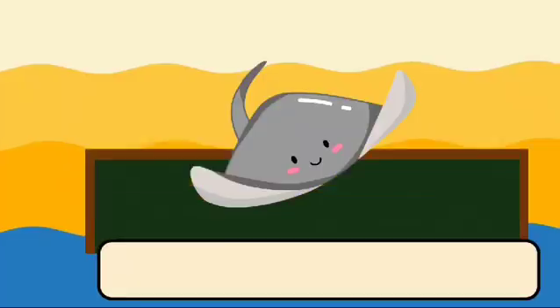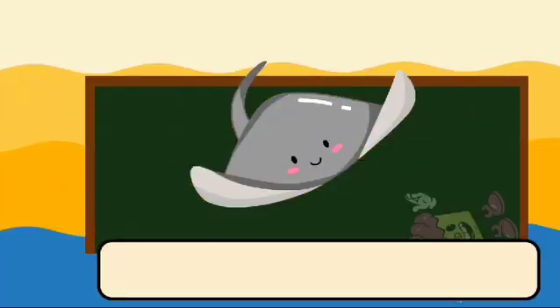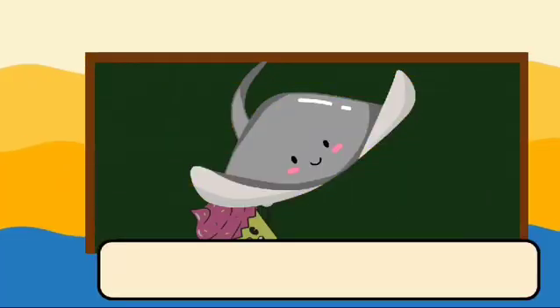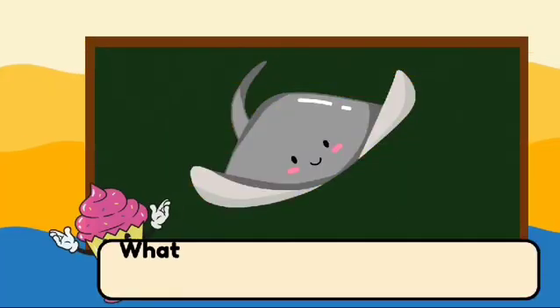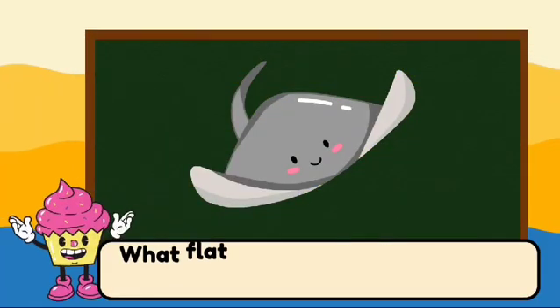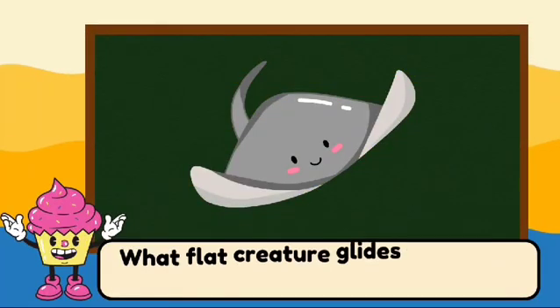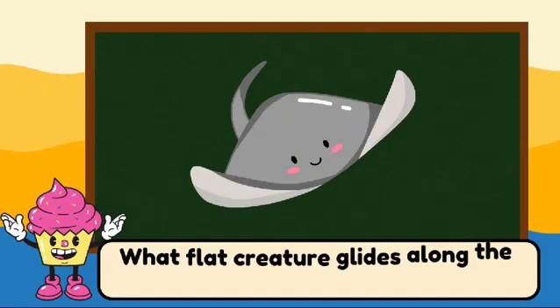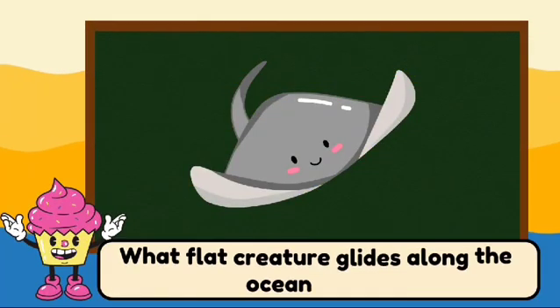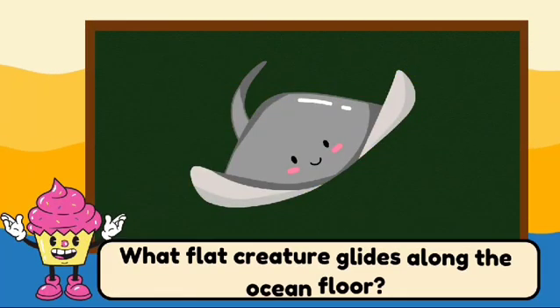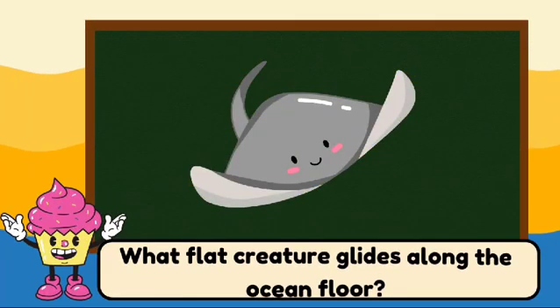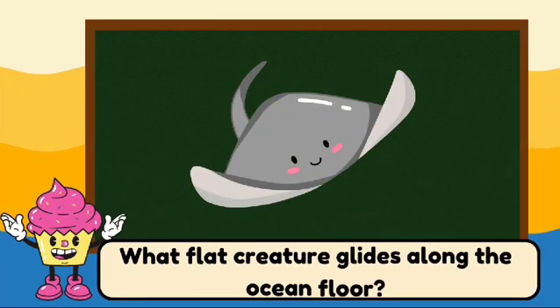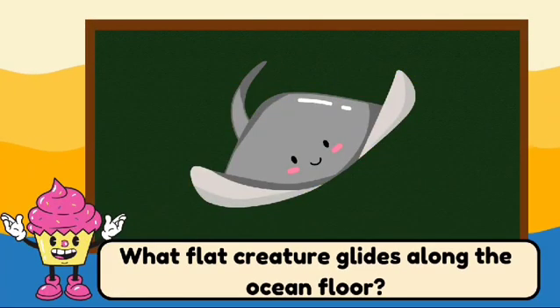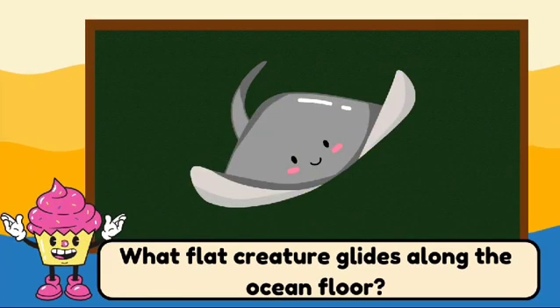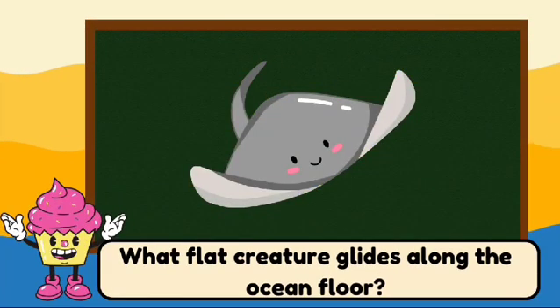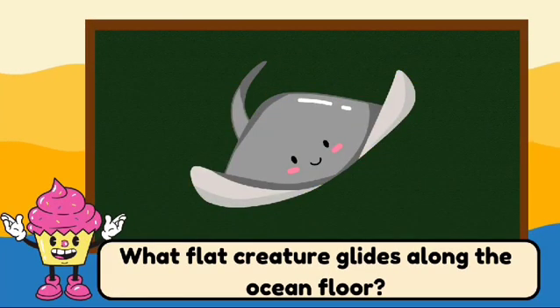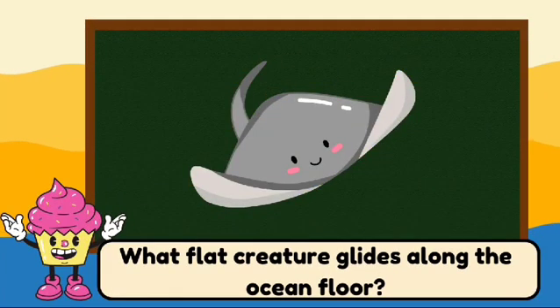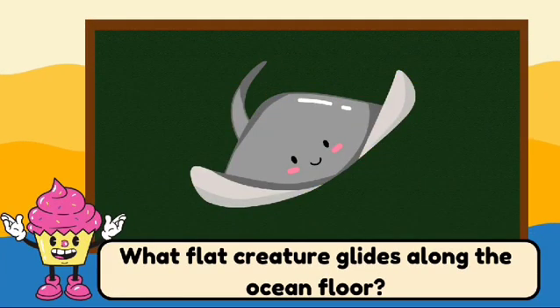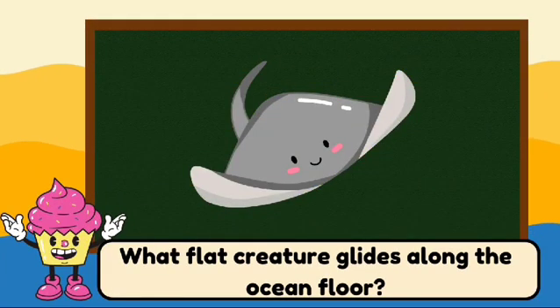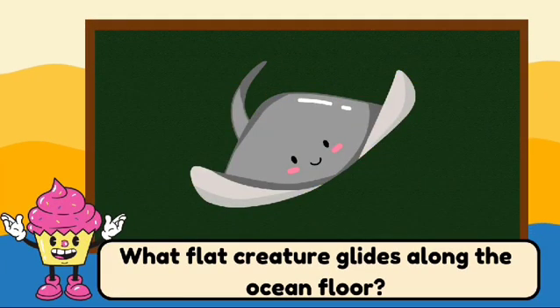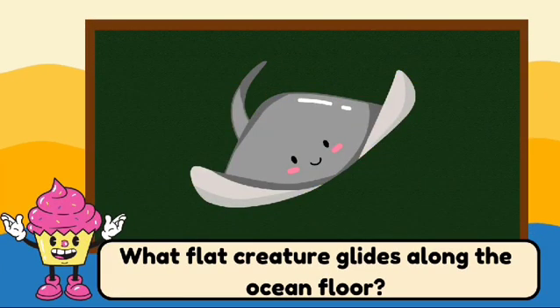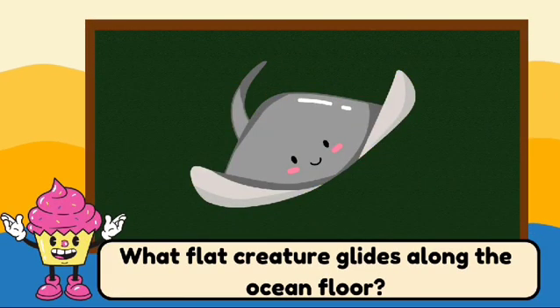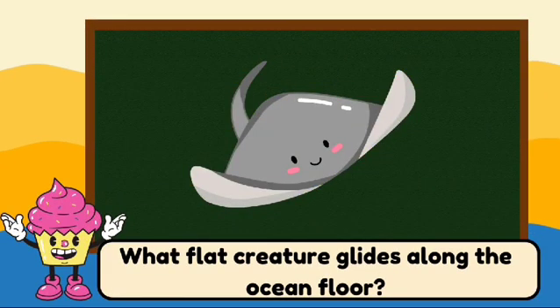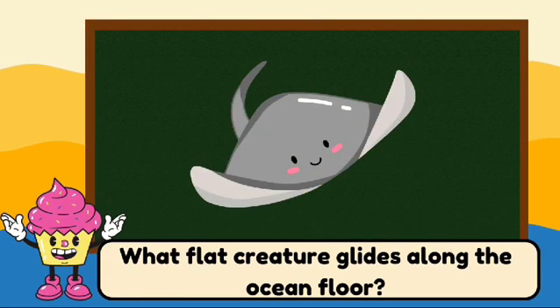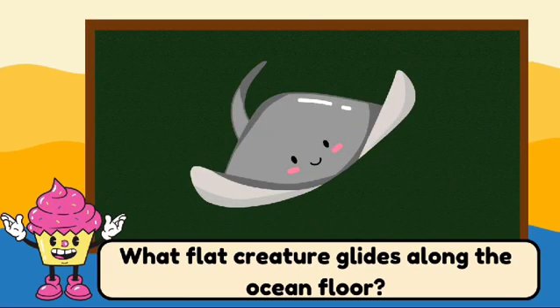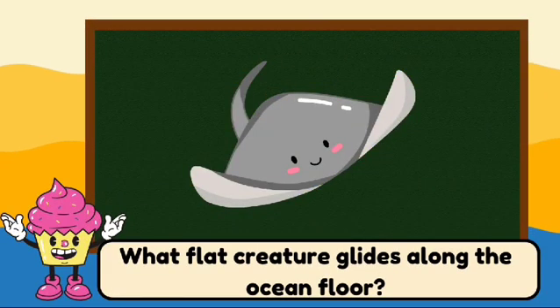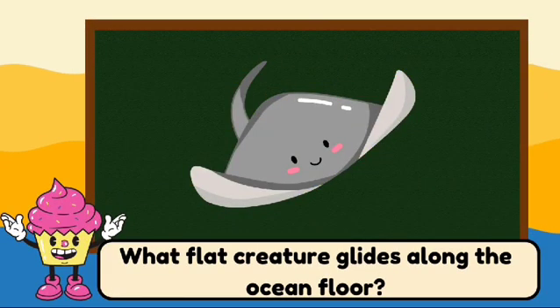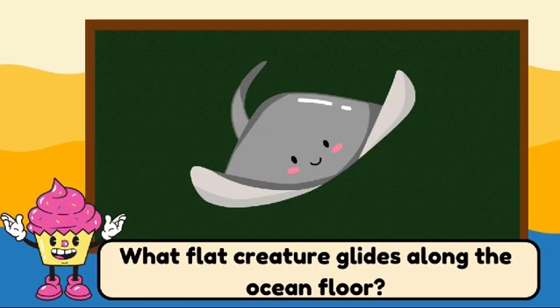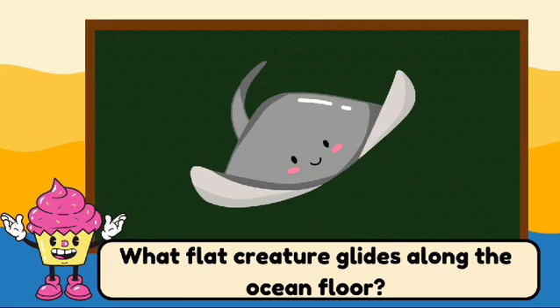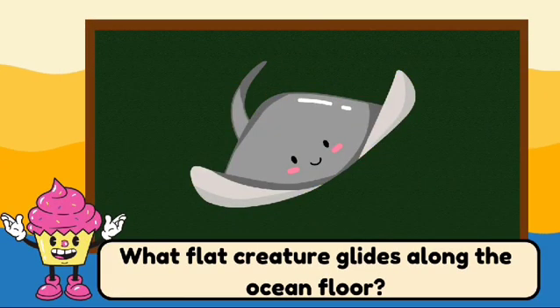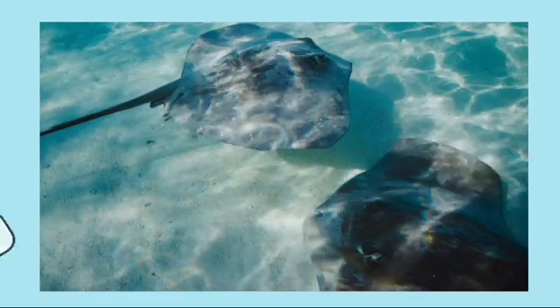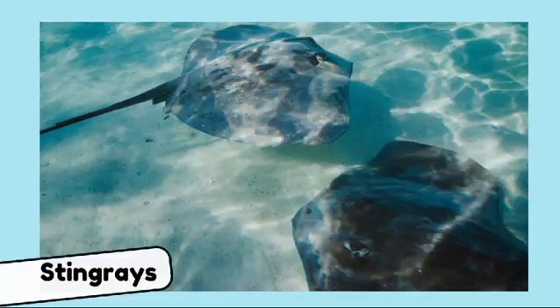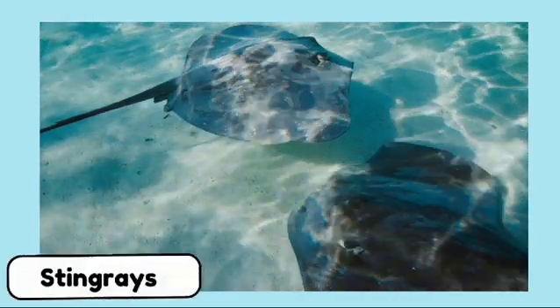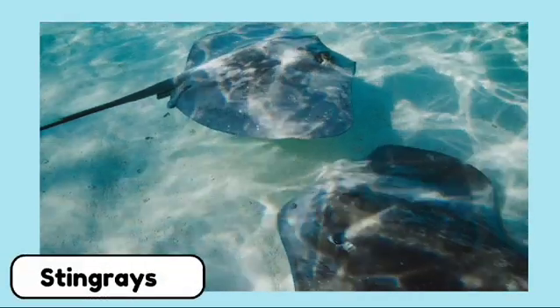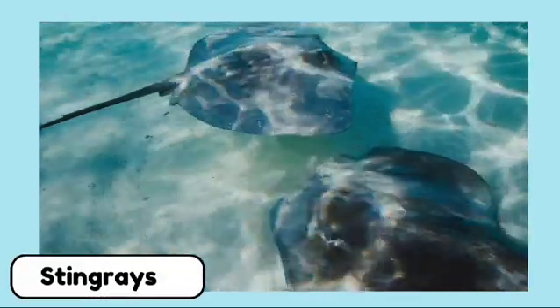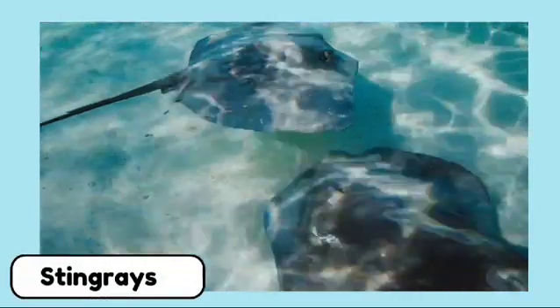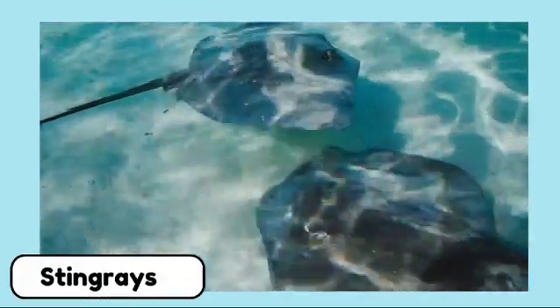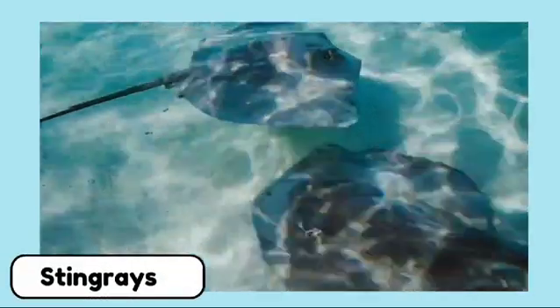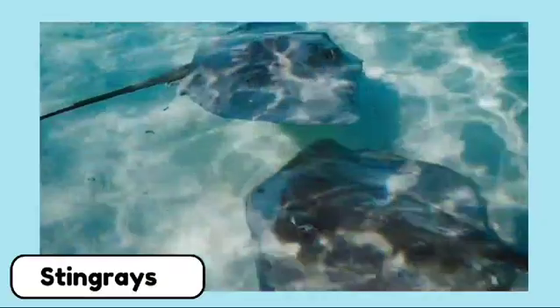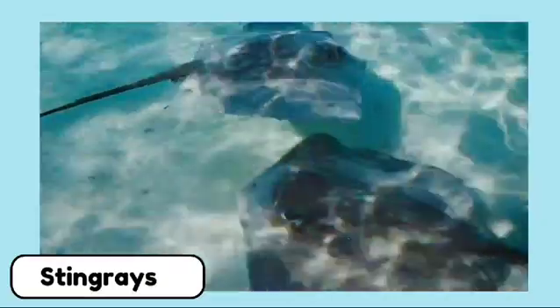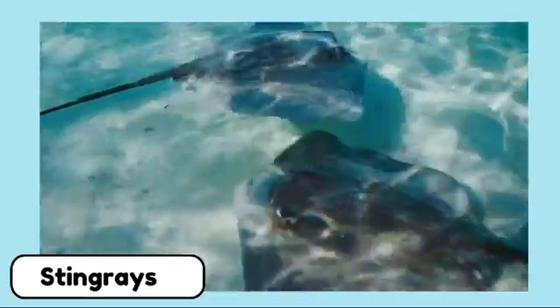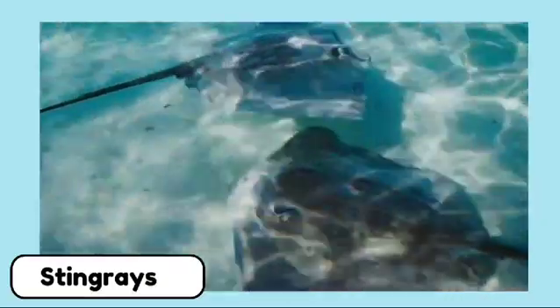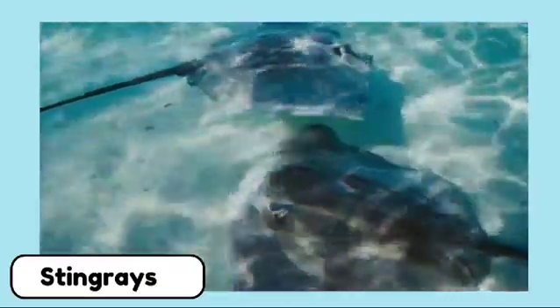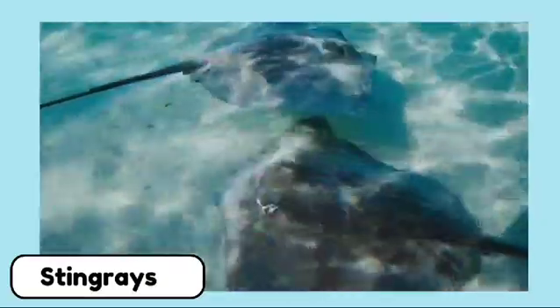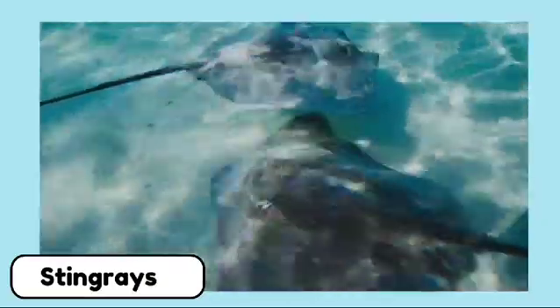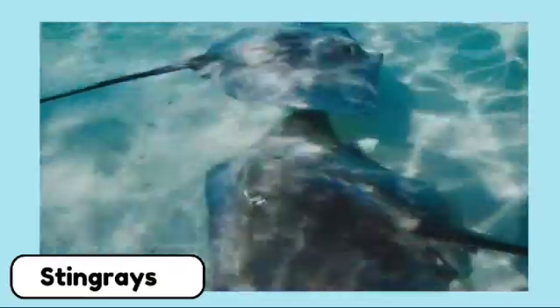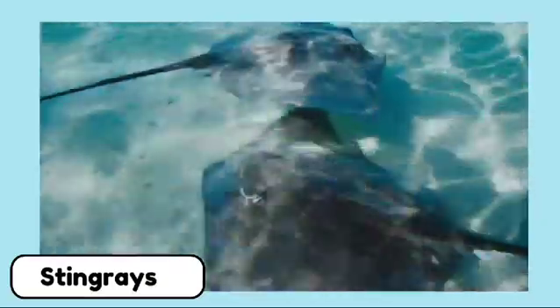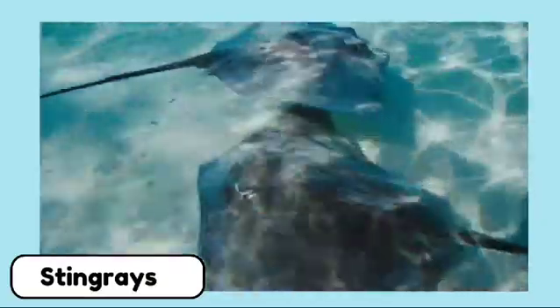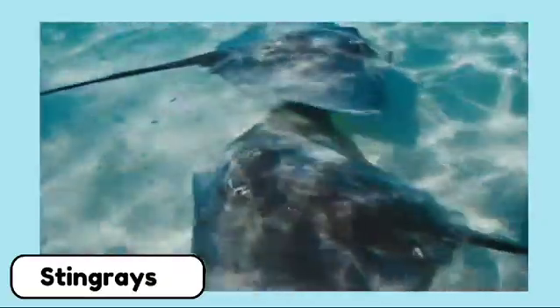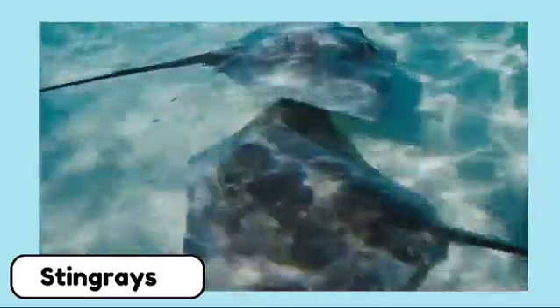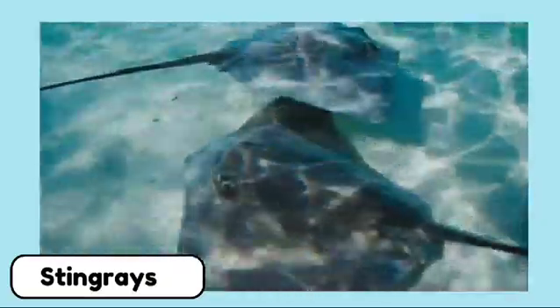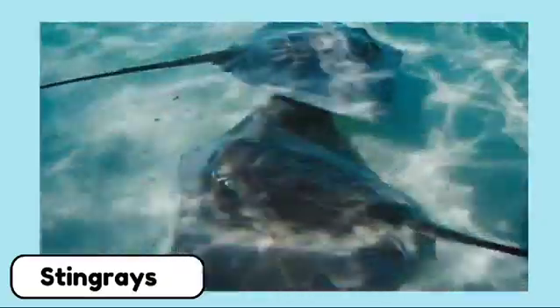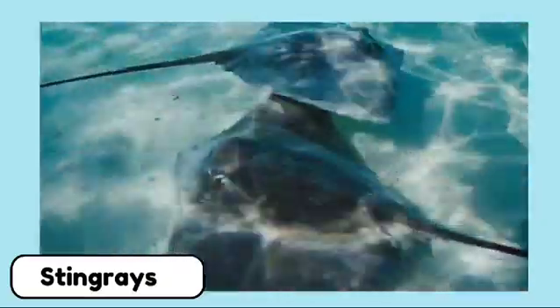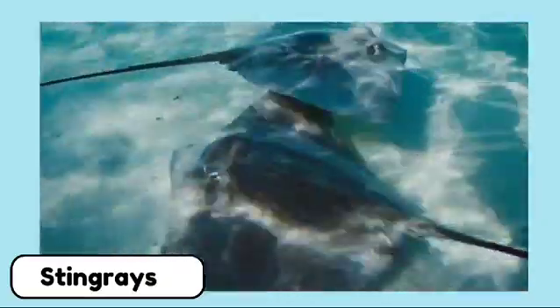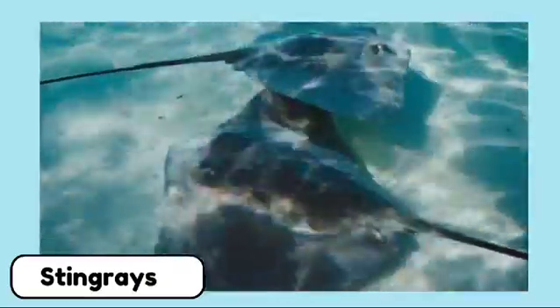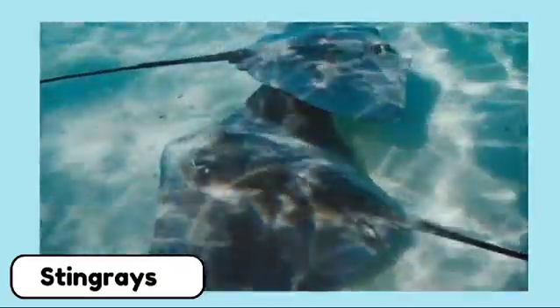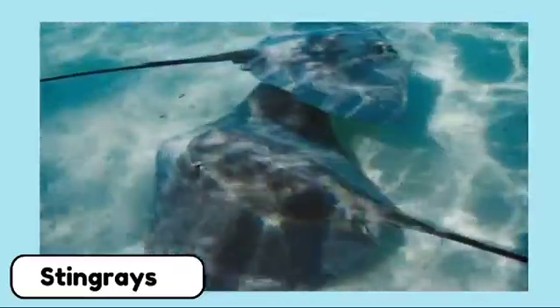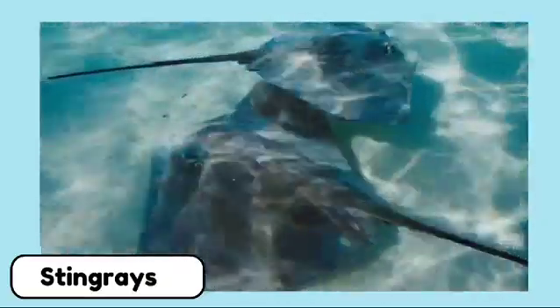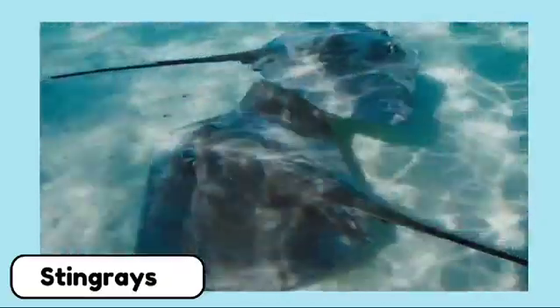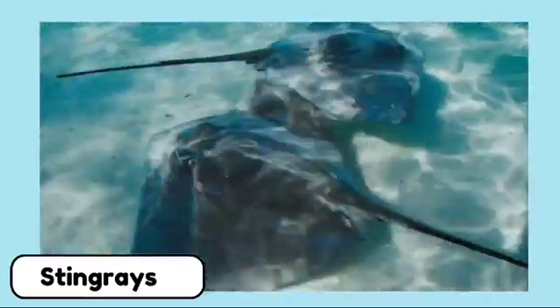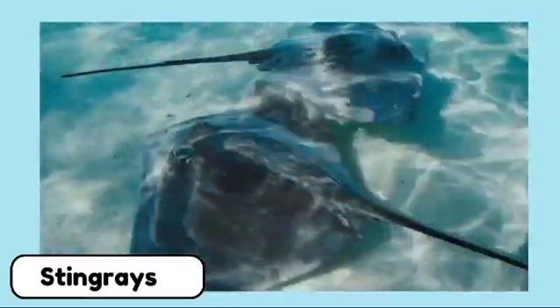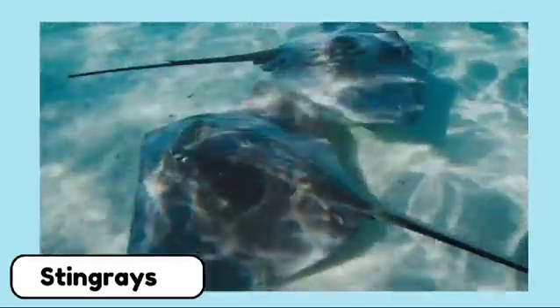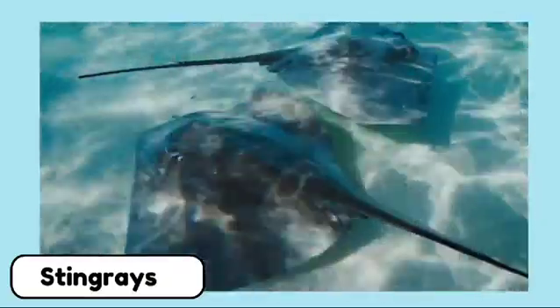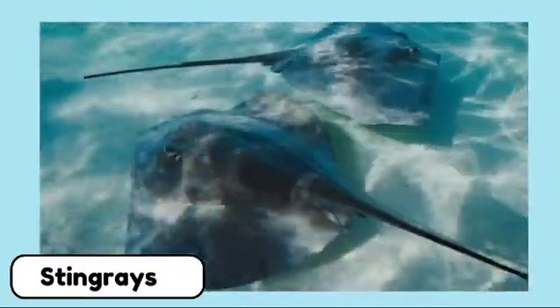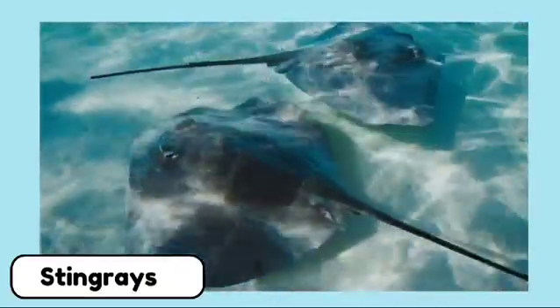What flat creature glides along the ocean floor? It's a stingray. Stingrays have flat bodies and long tails.